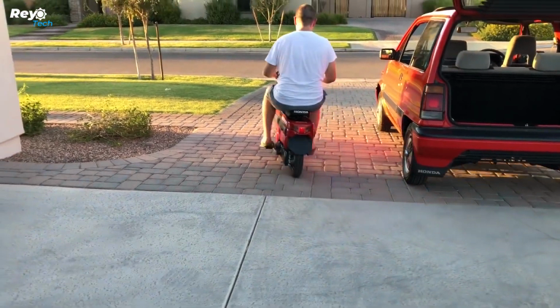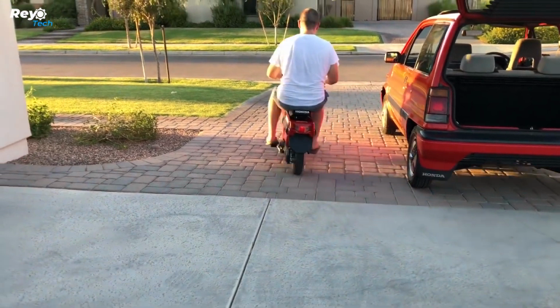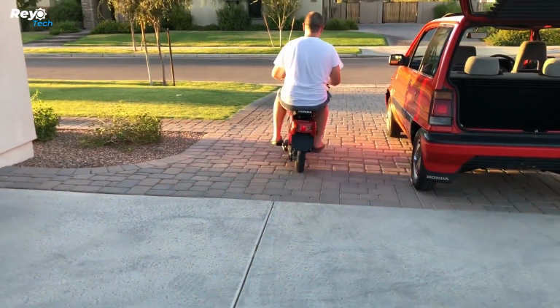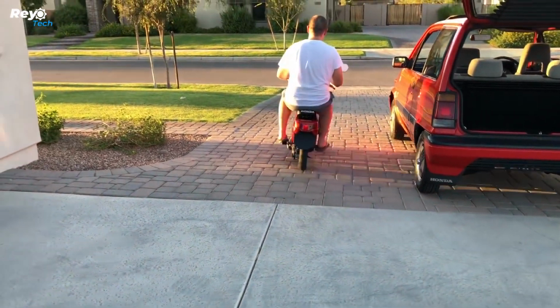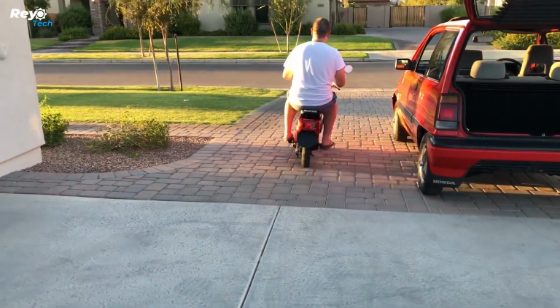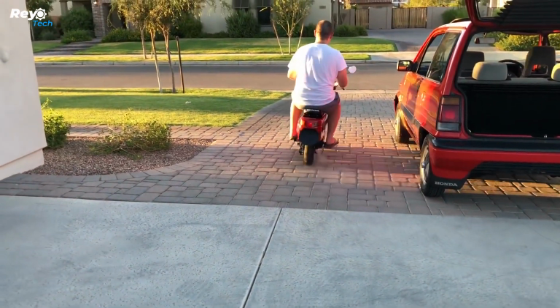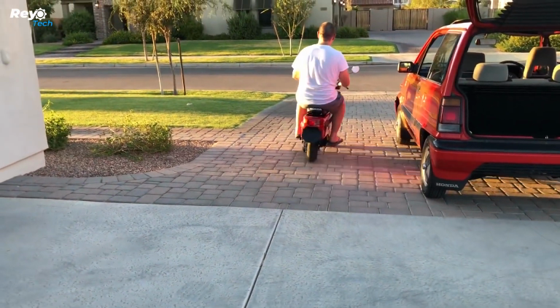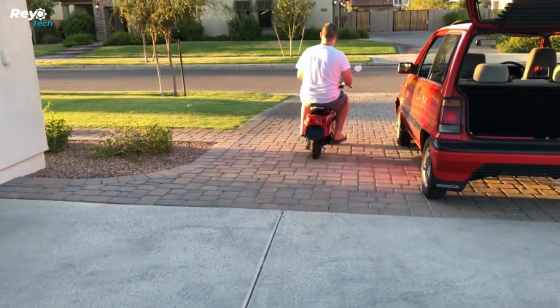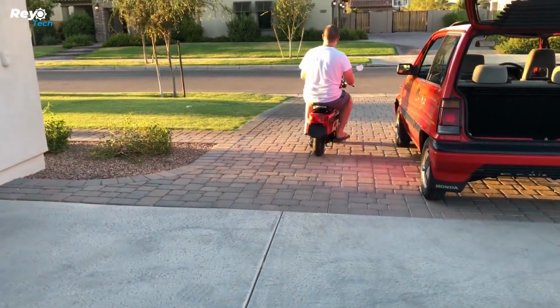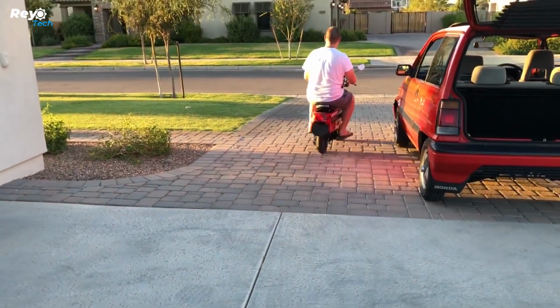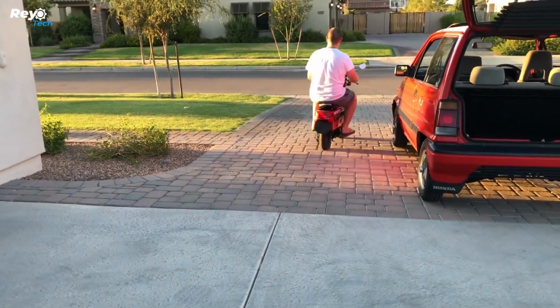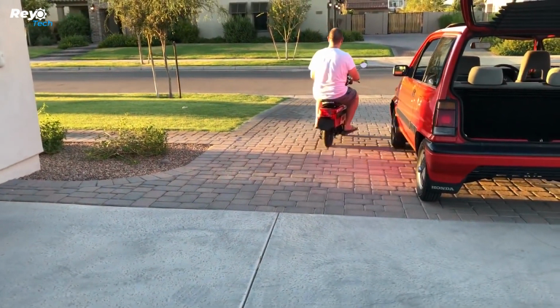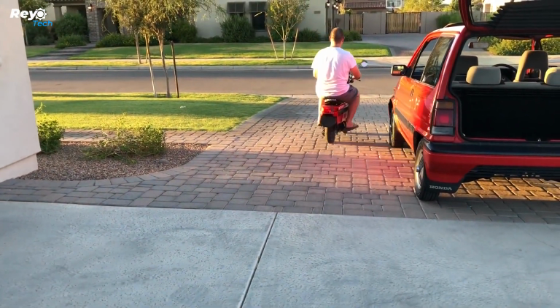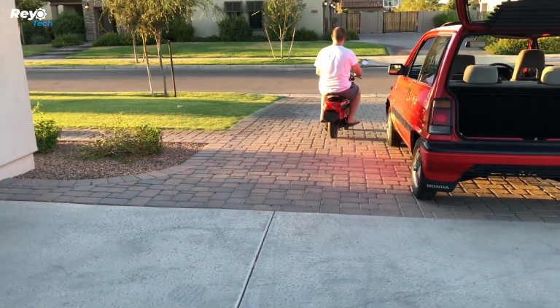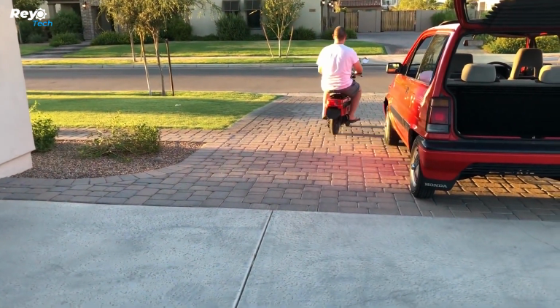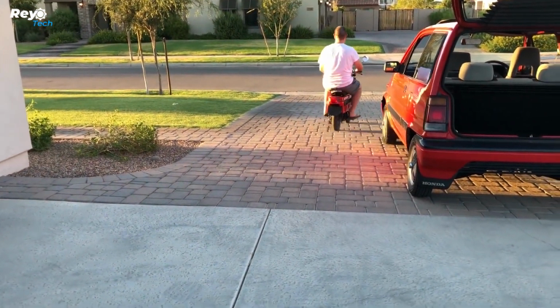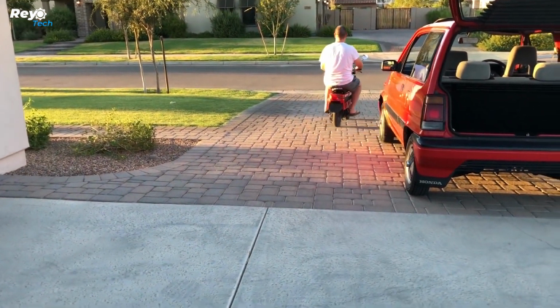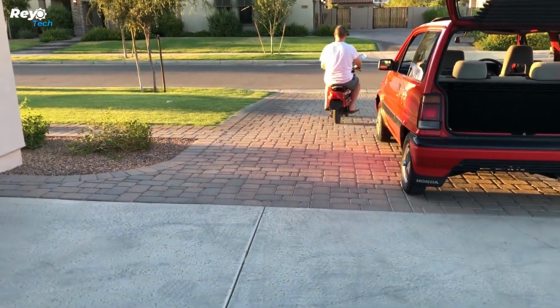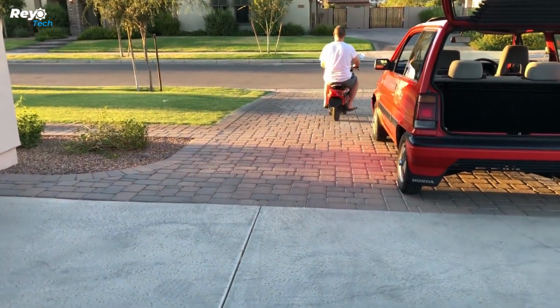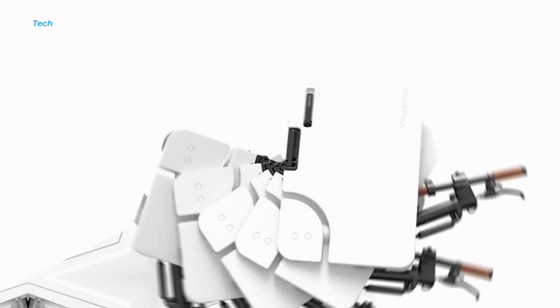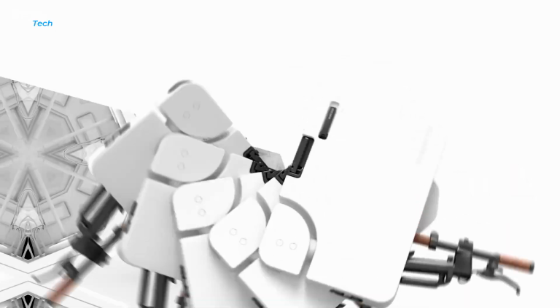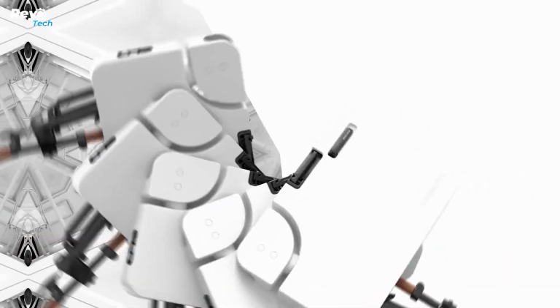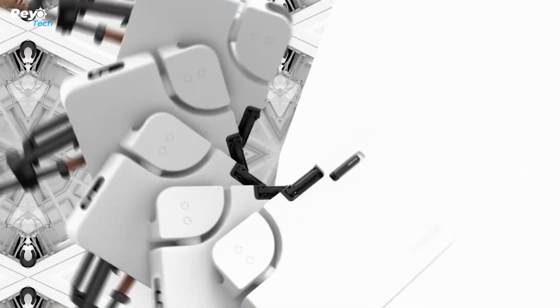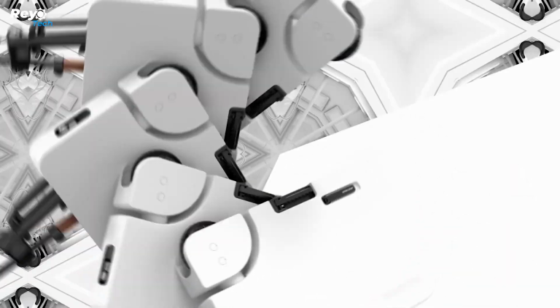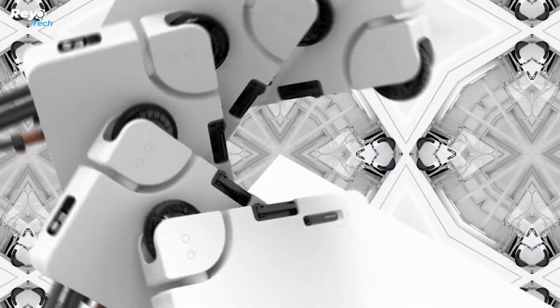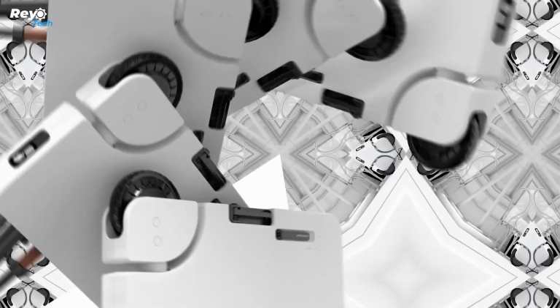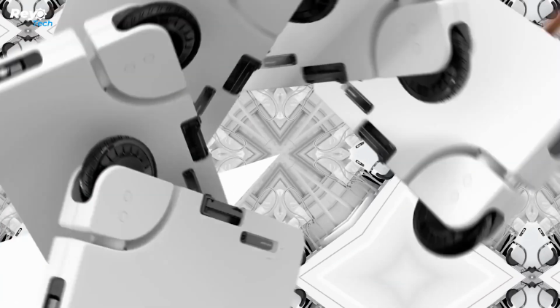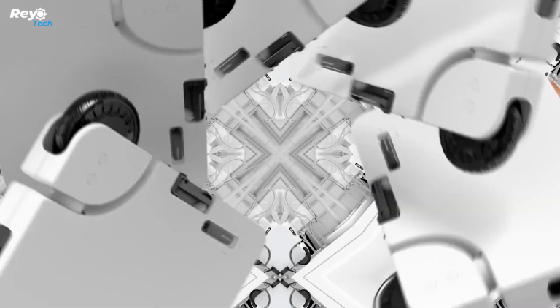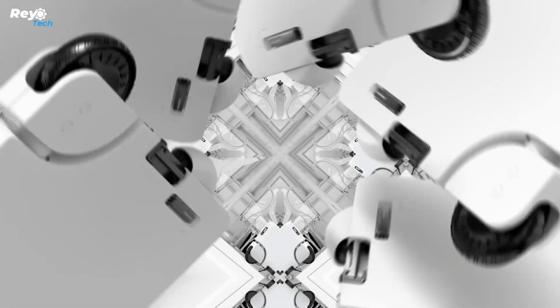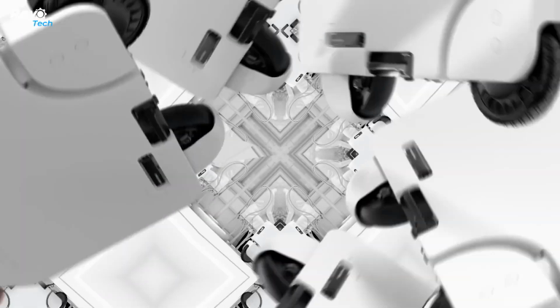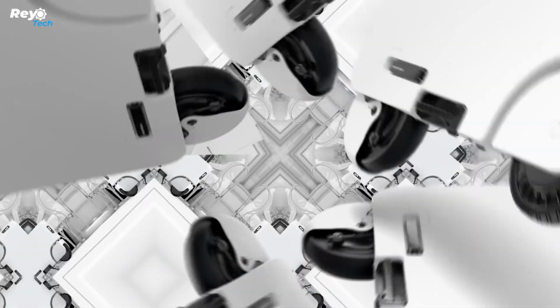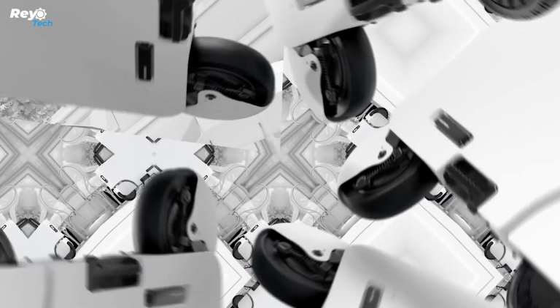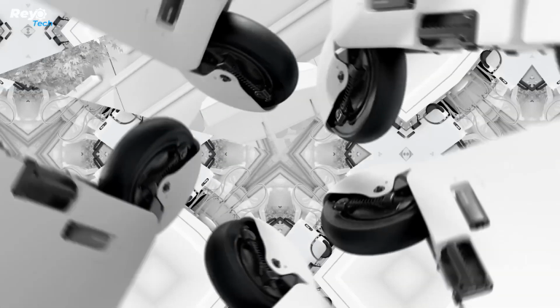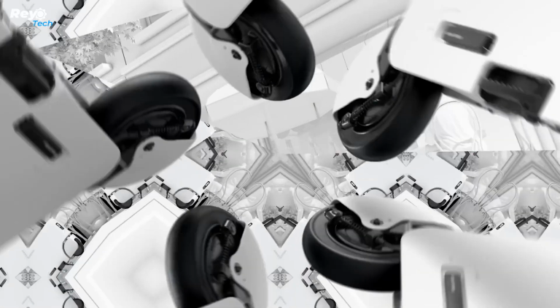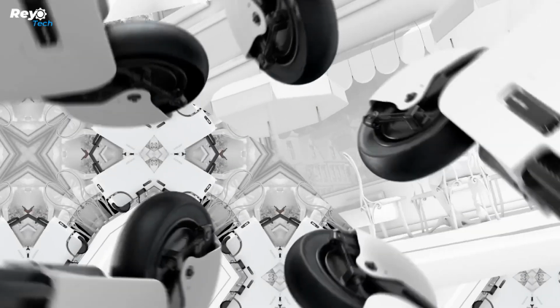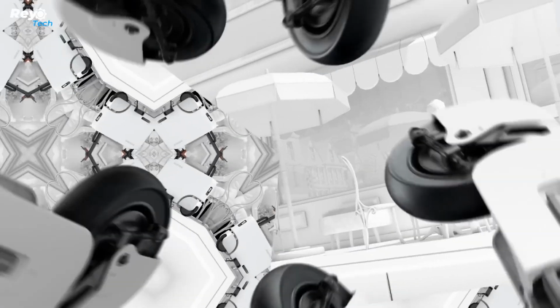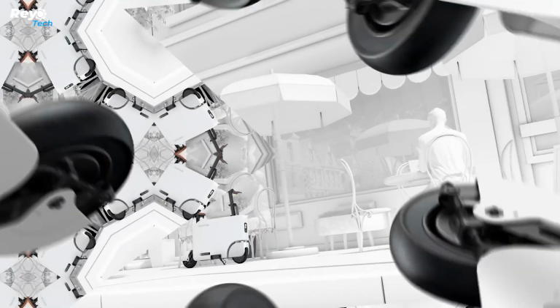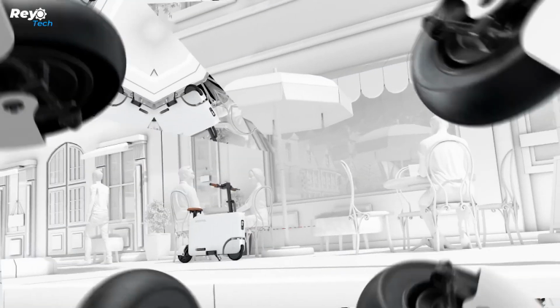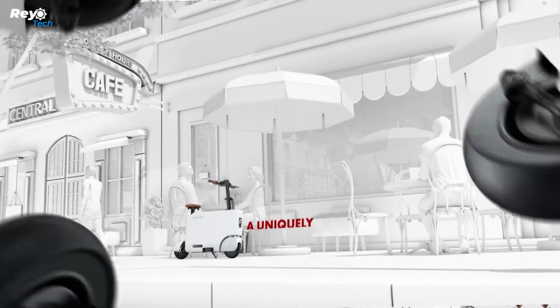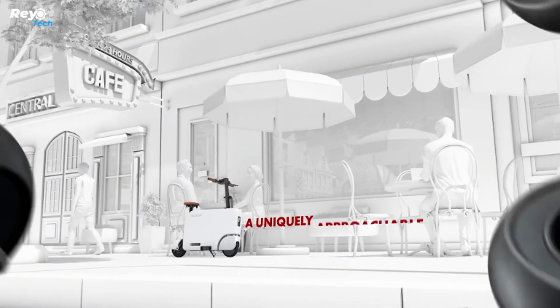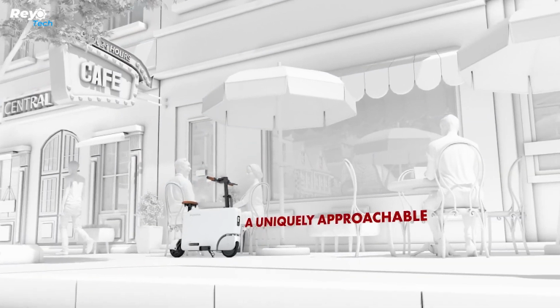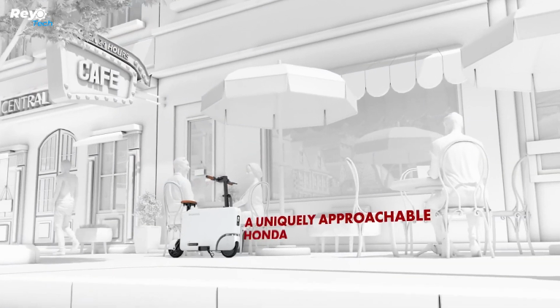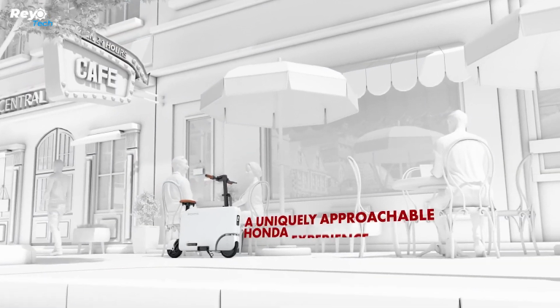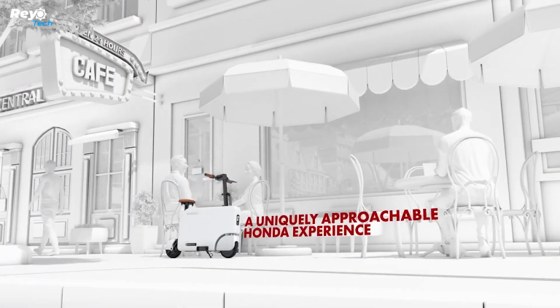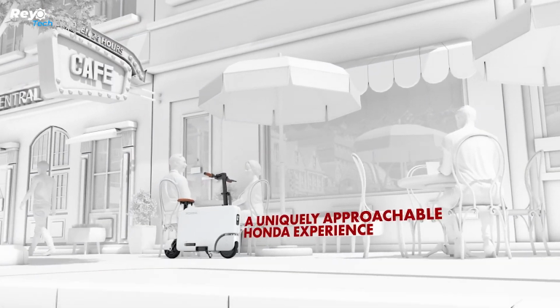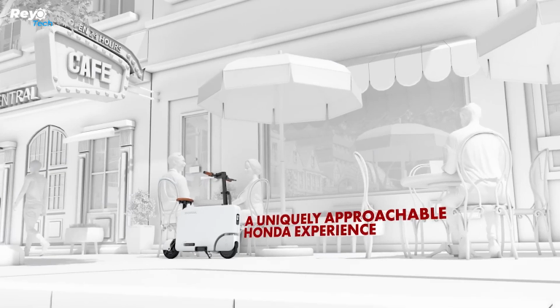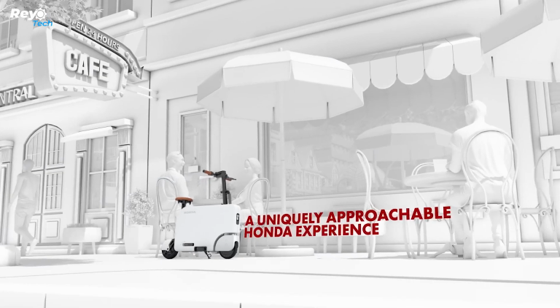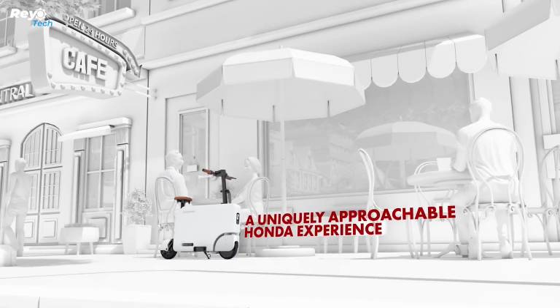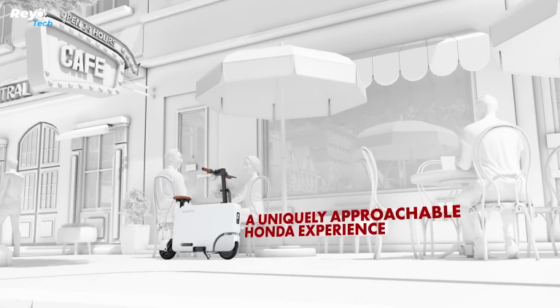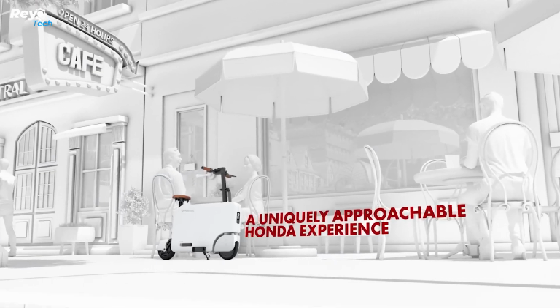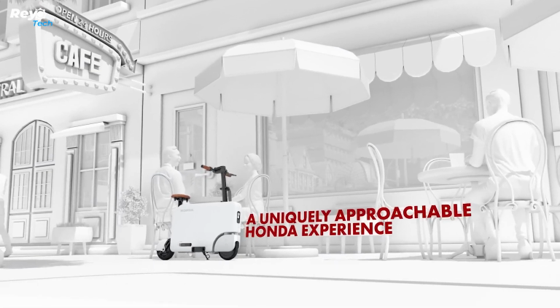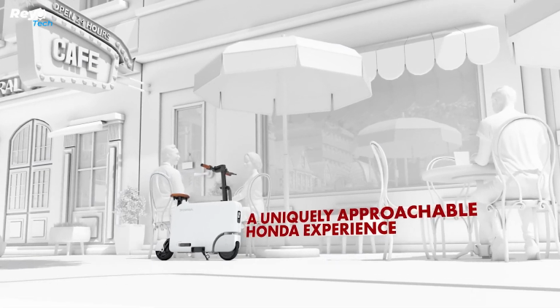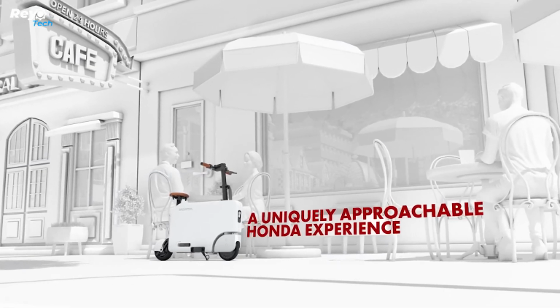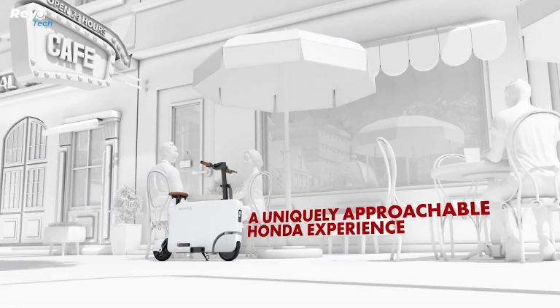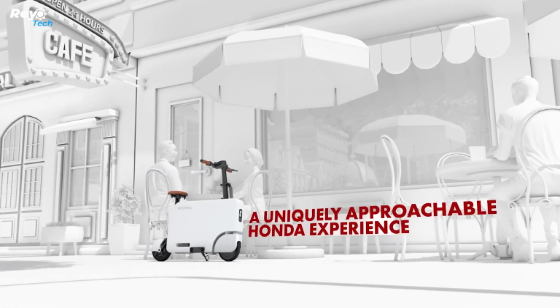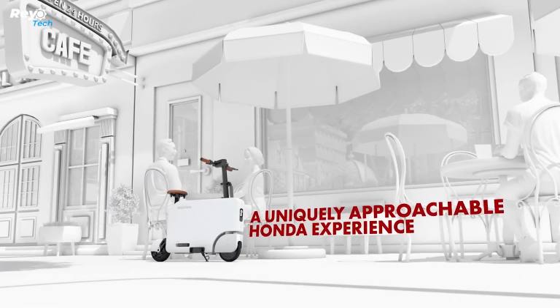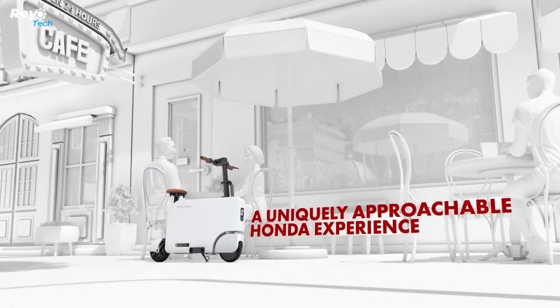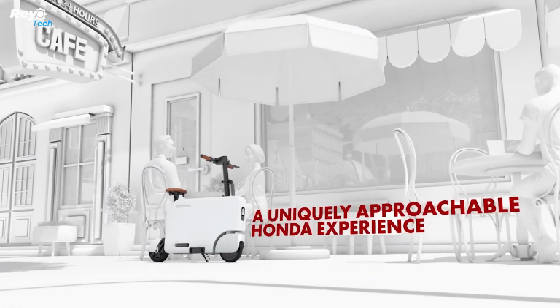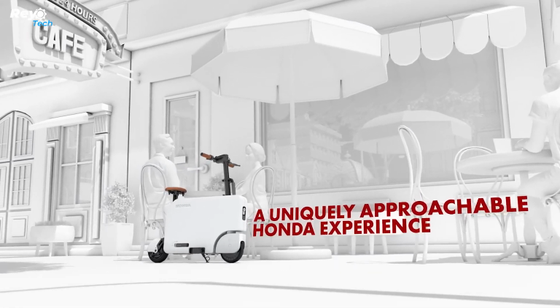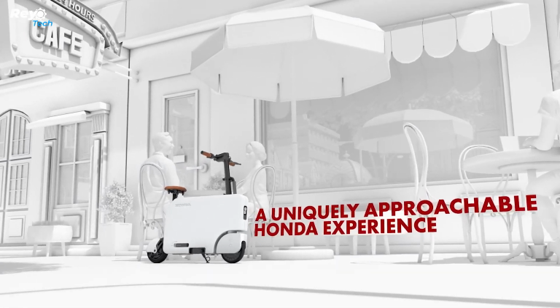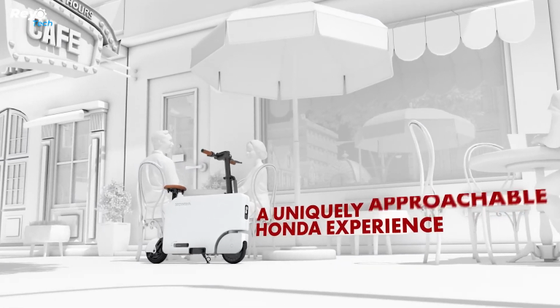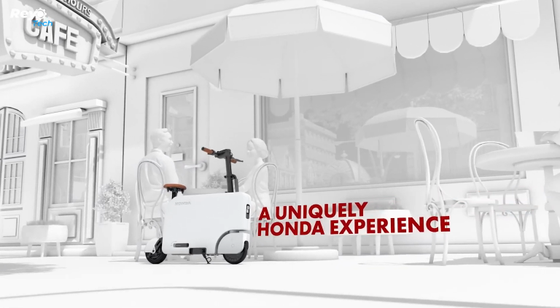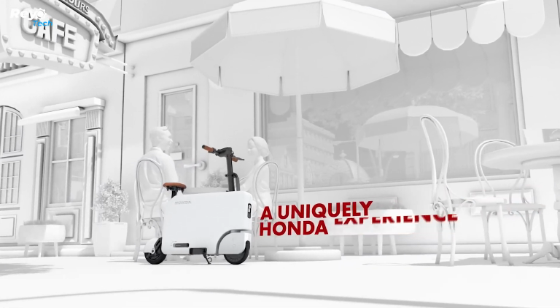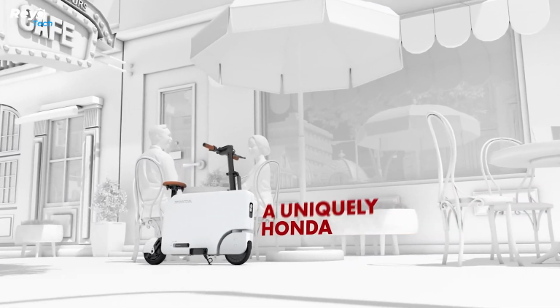Fast forward 40 years and the public is in for a surprise. The Moto Compo has returned, although it is now known as the Moto Compacto. It is powered by electricity and can travel 19 kilometers on a single charge.